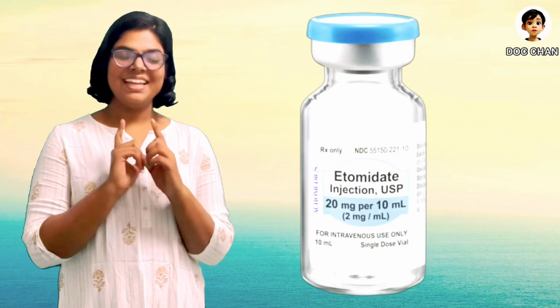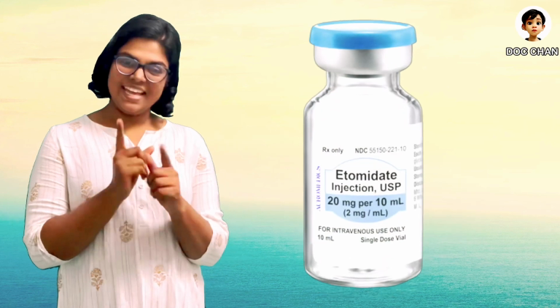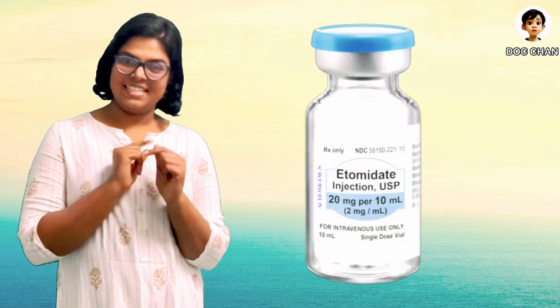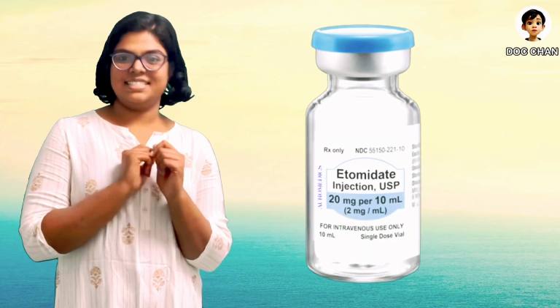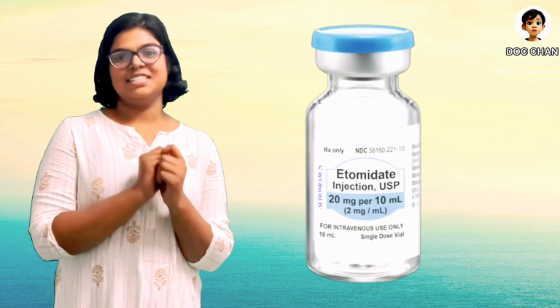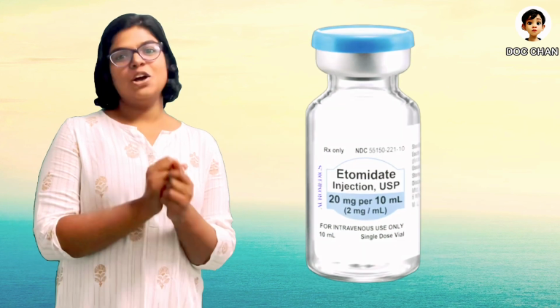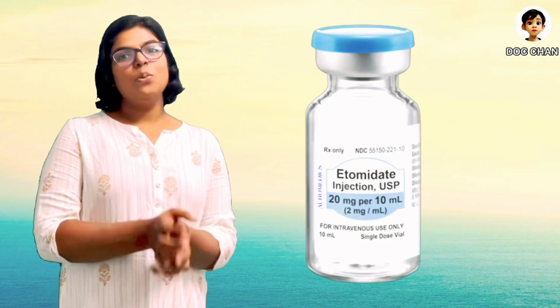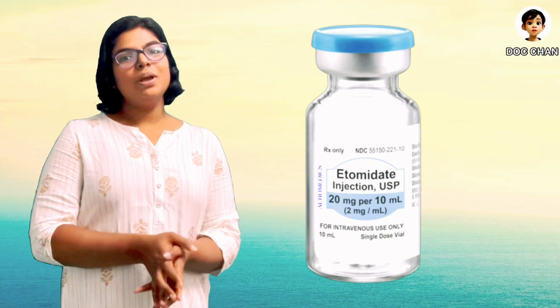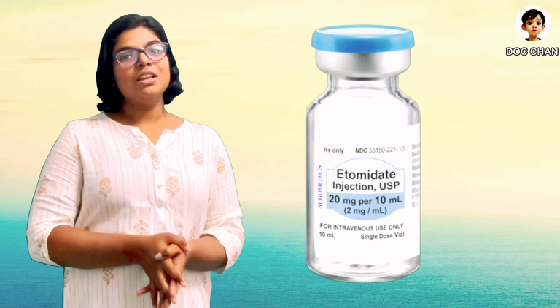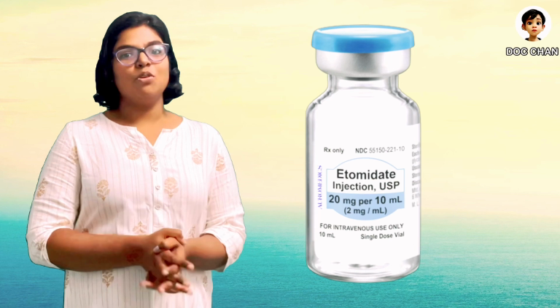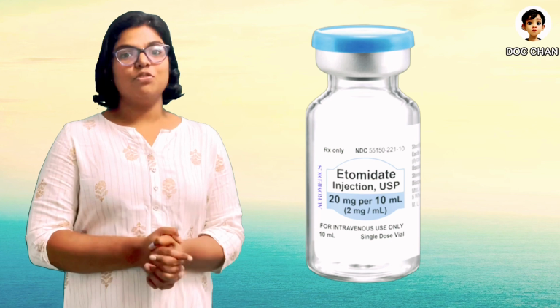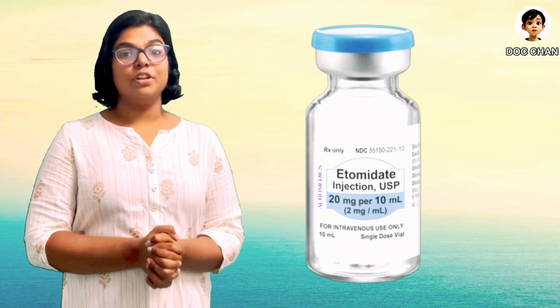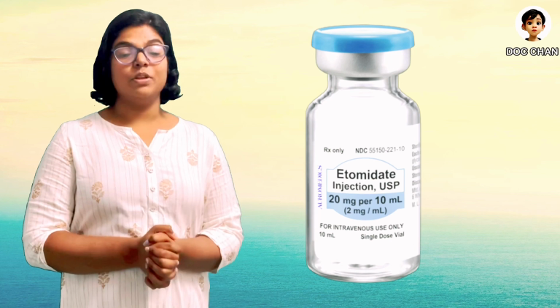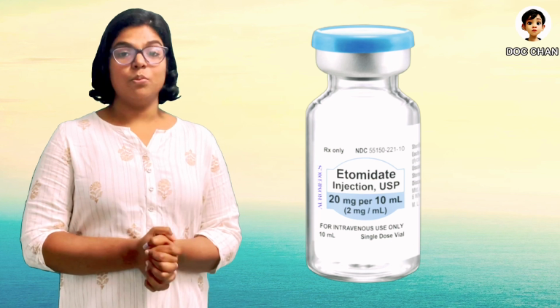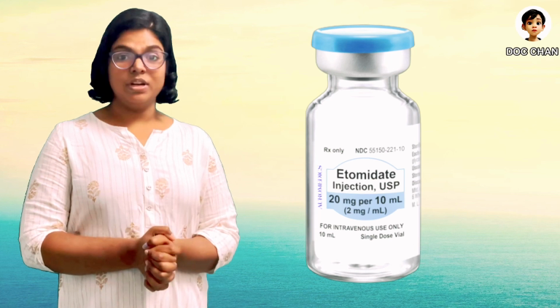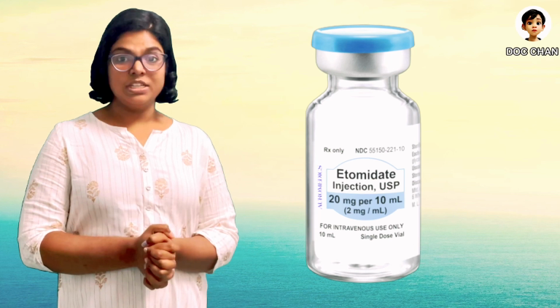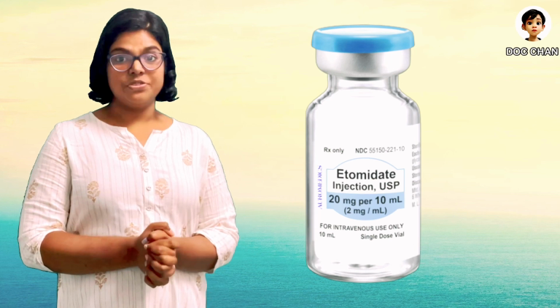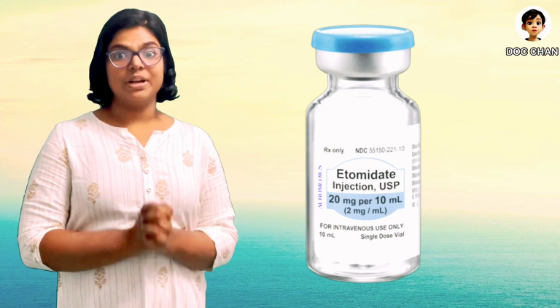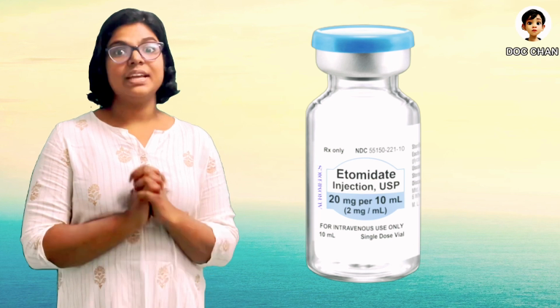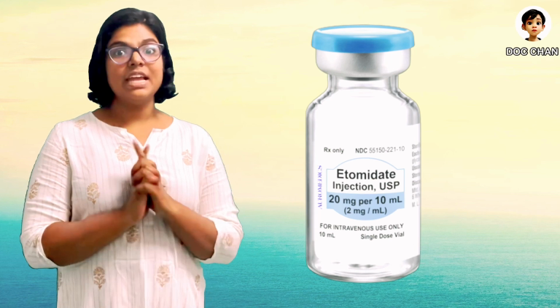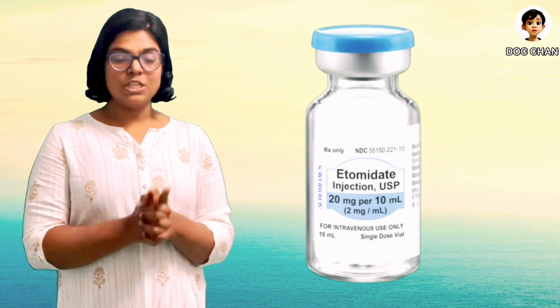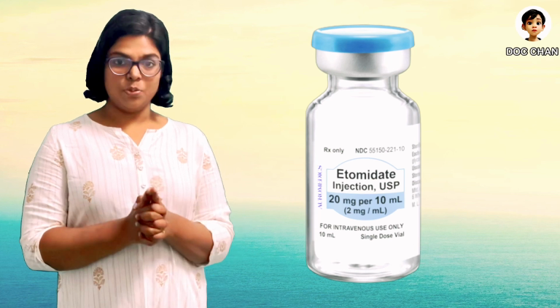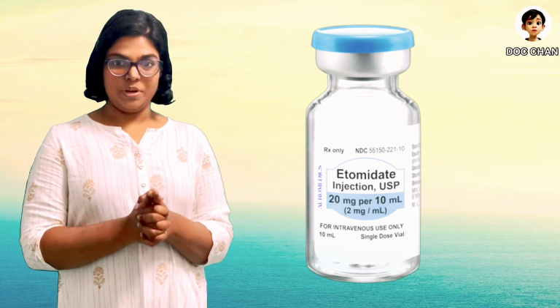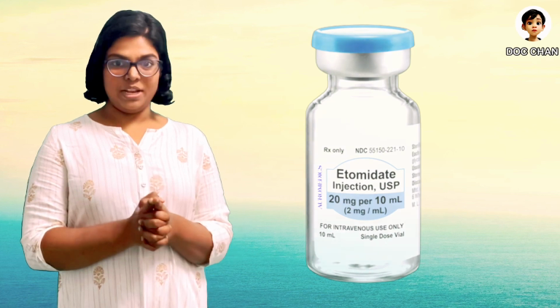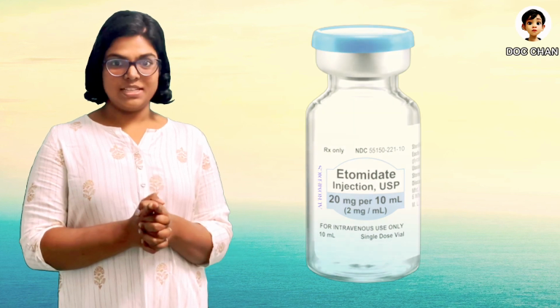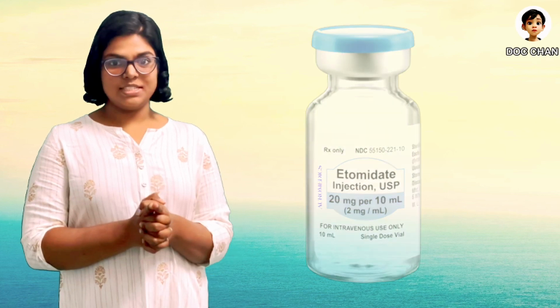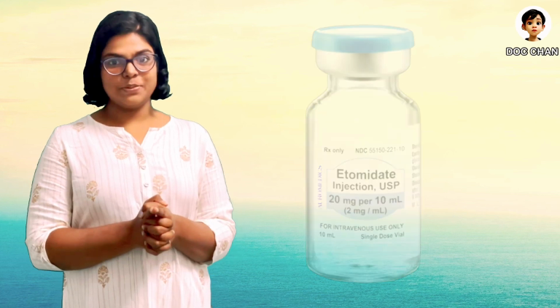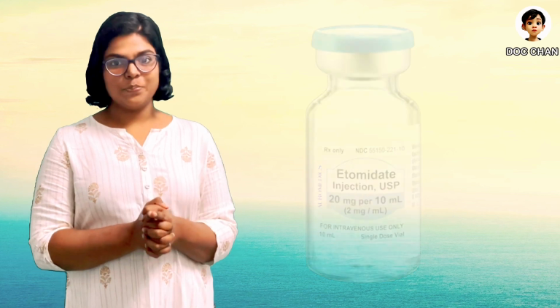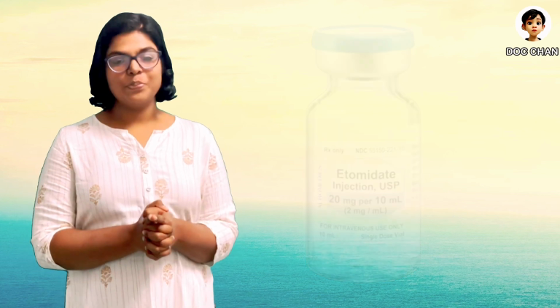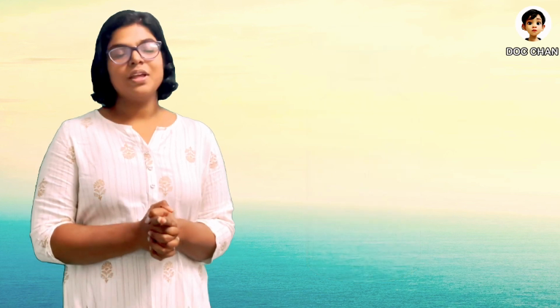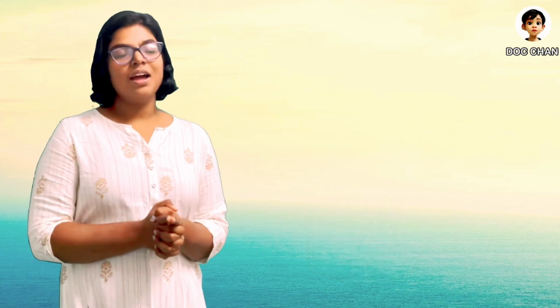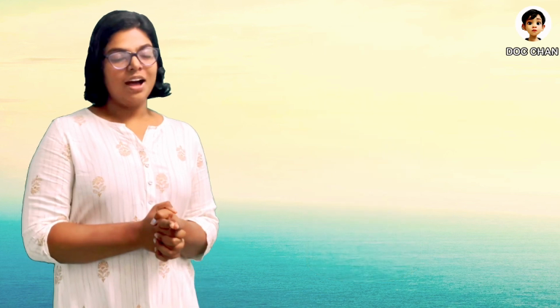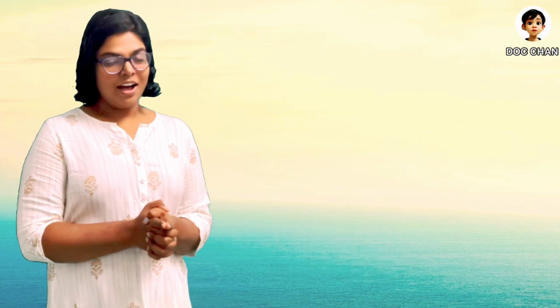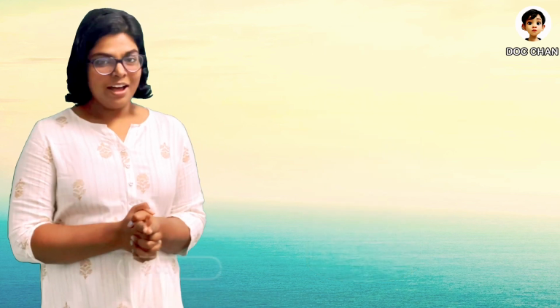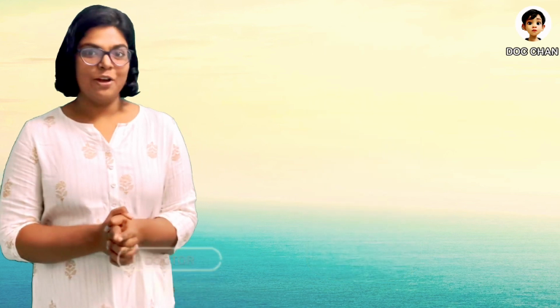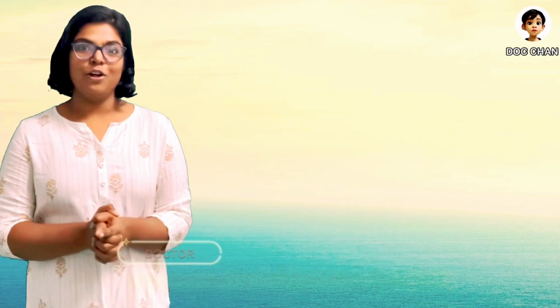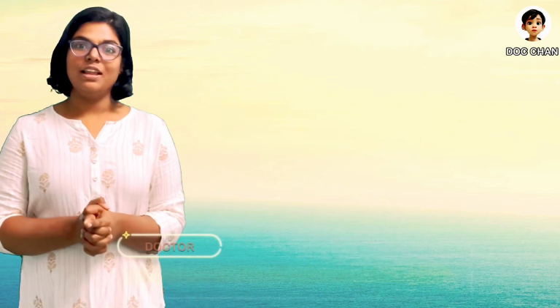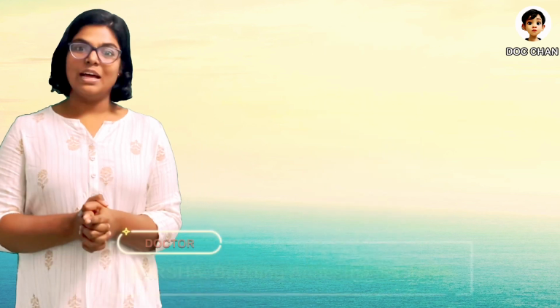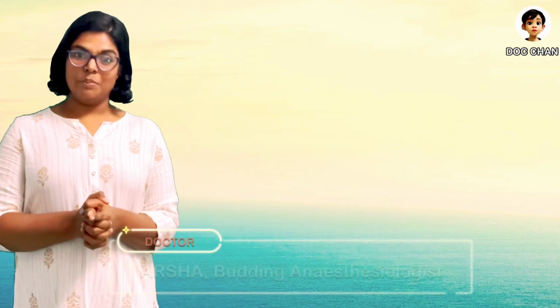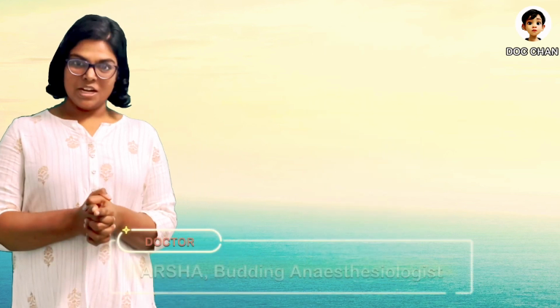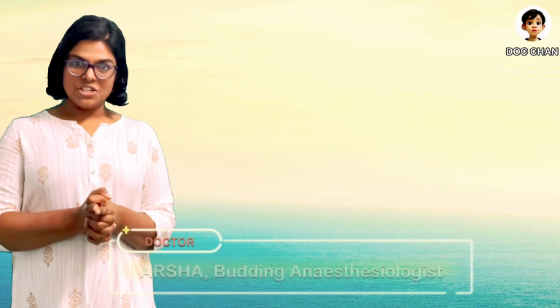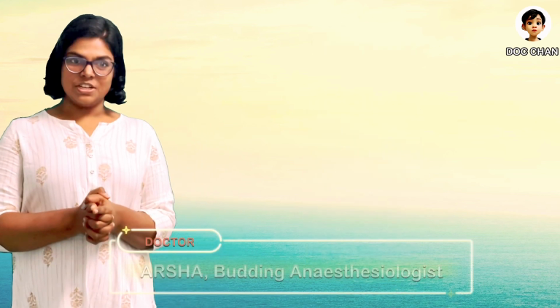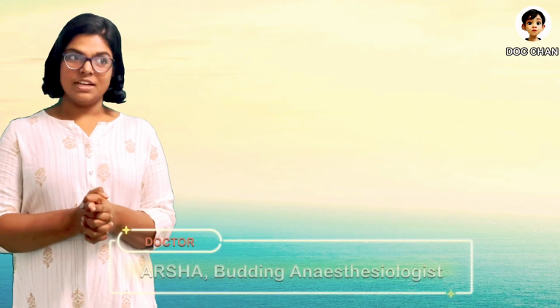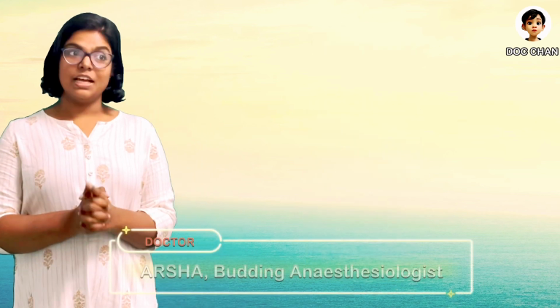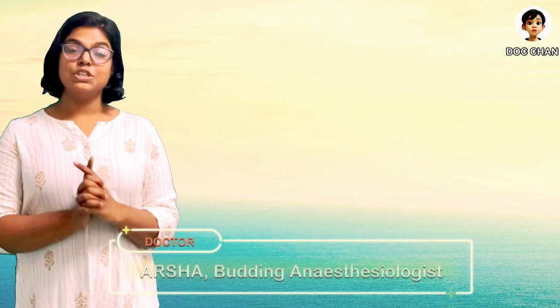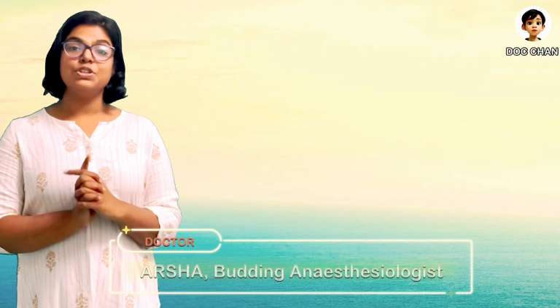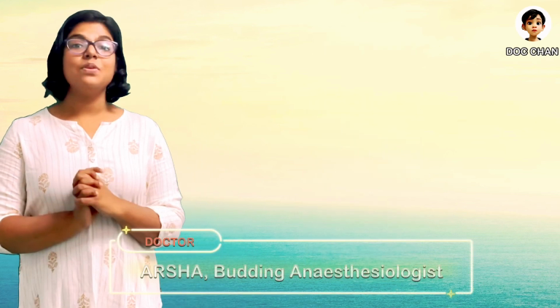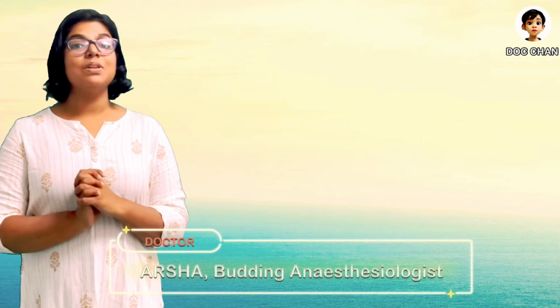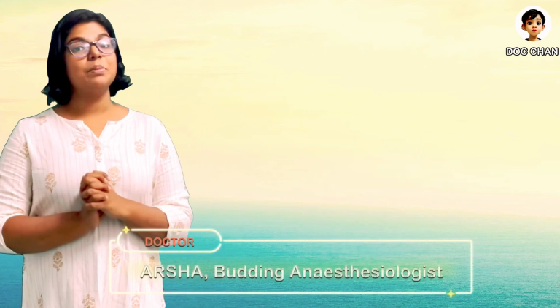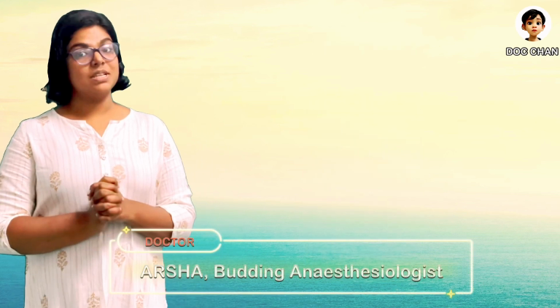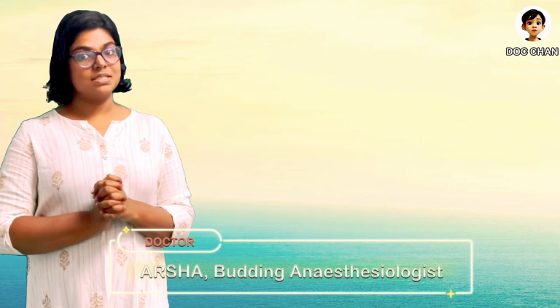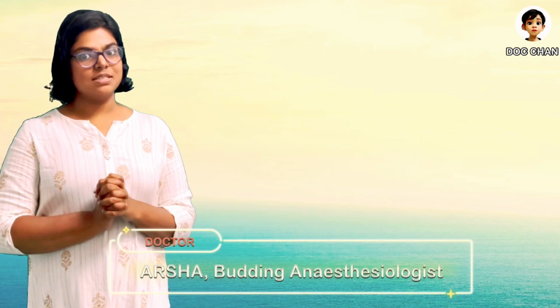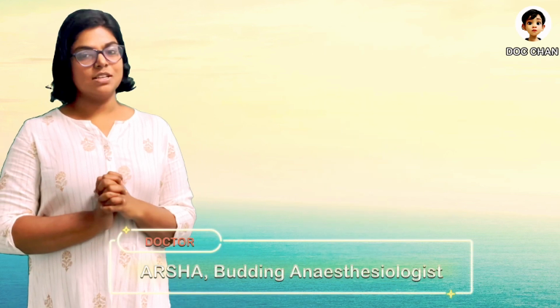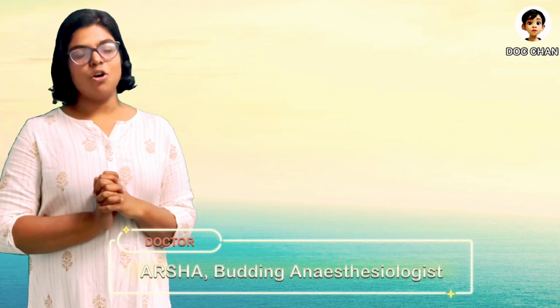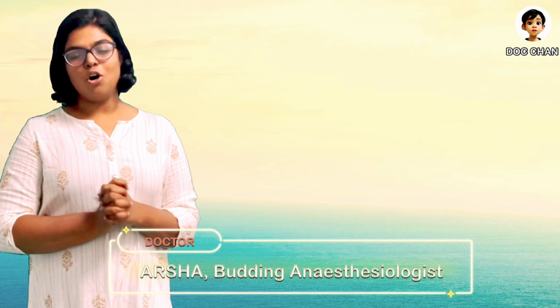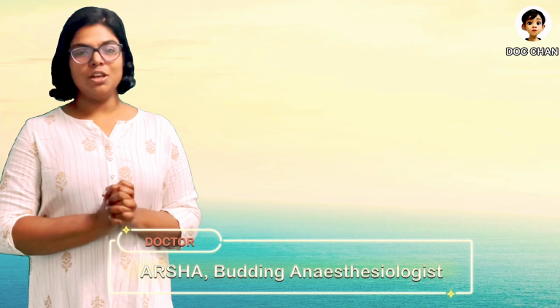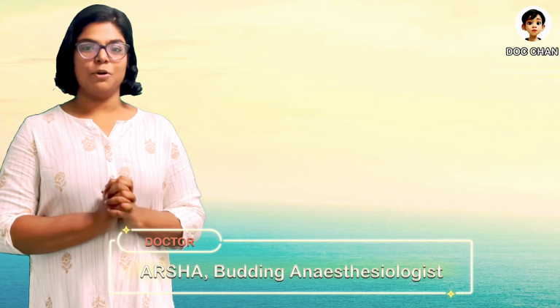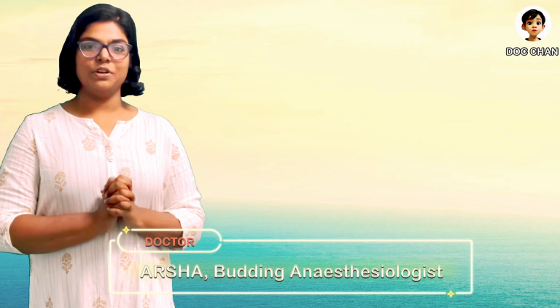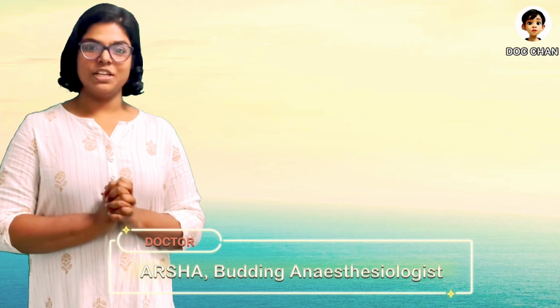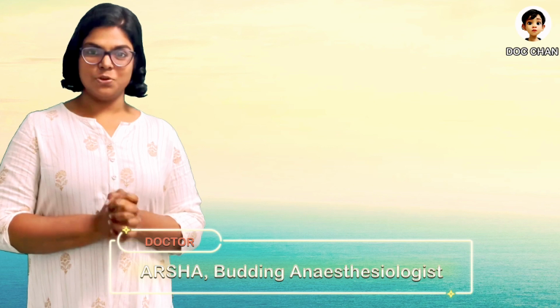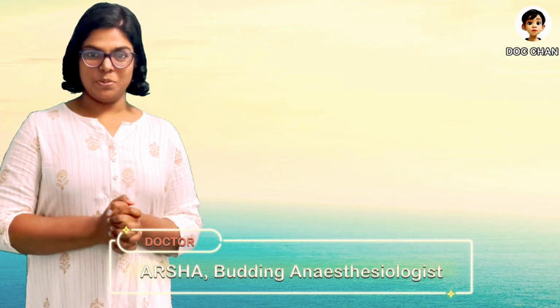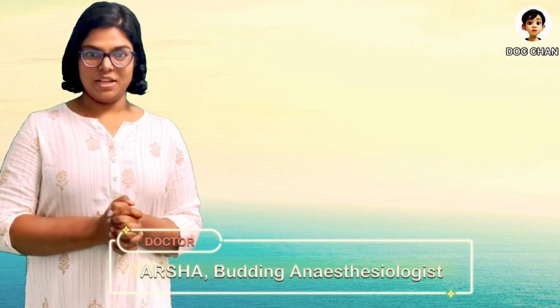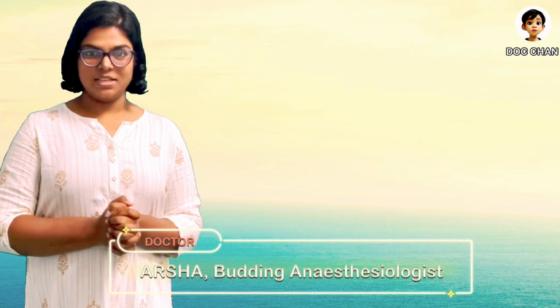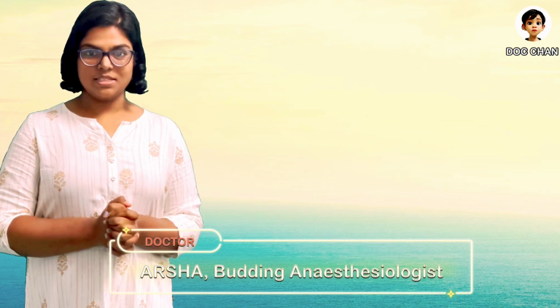Yes, we will go for the wonder drug, etomidate. Hi all, I am Marsha and today we will be discussing all about etomidate.